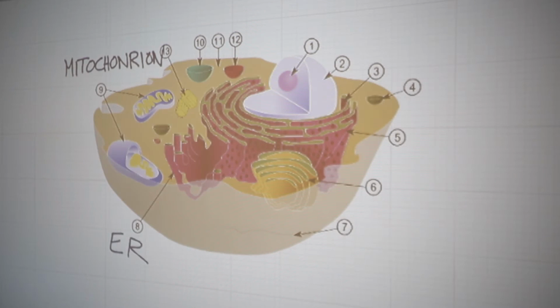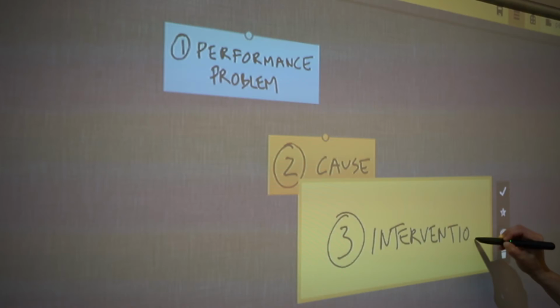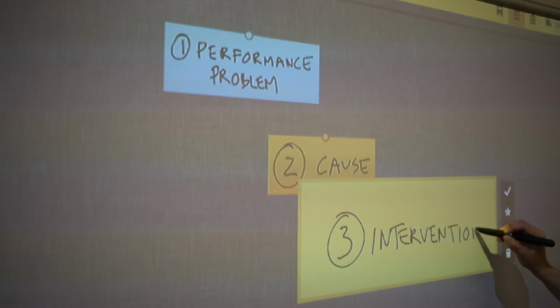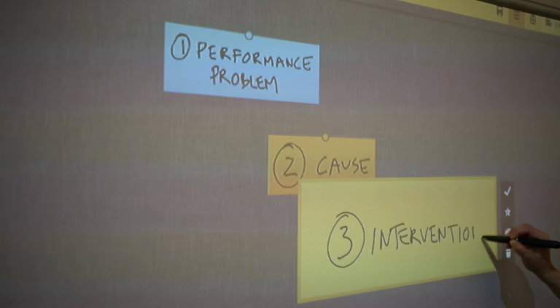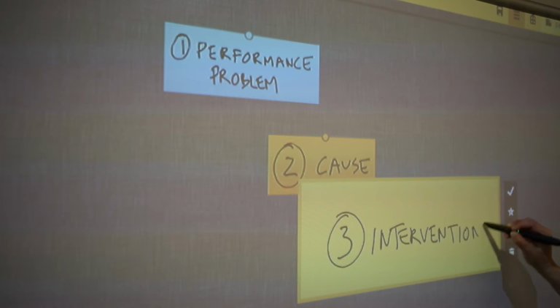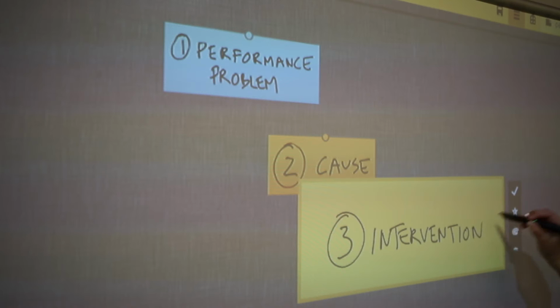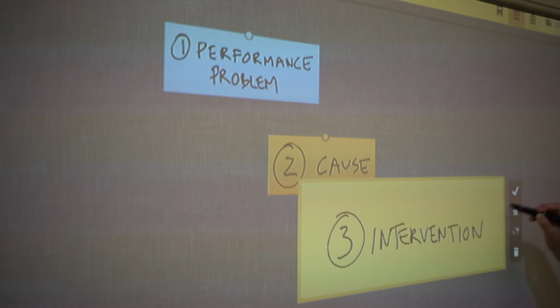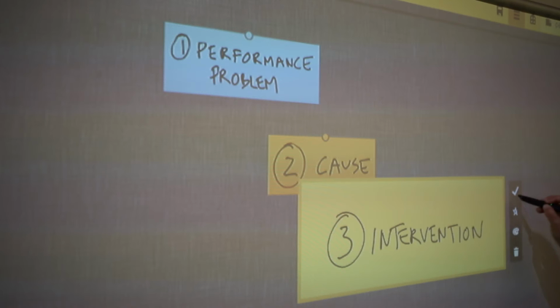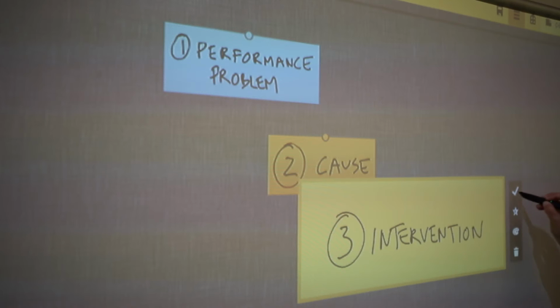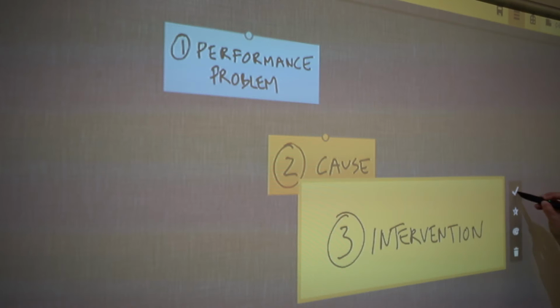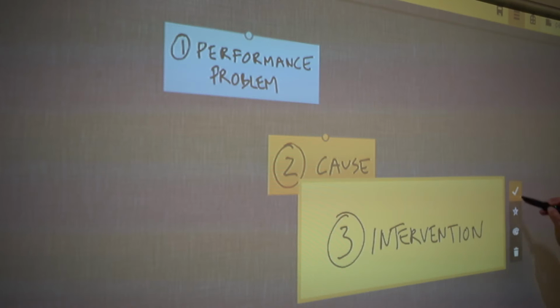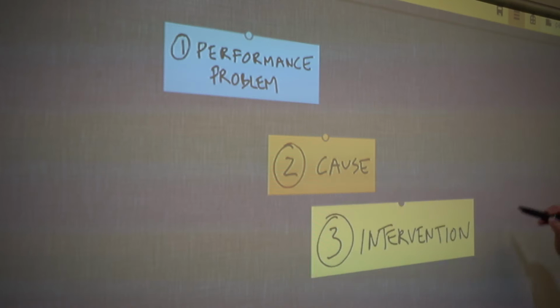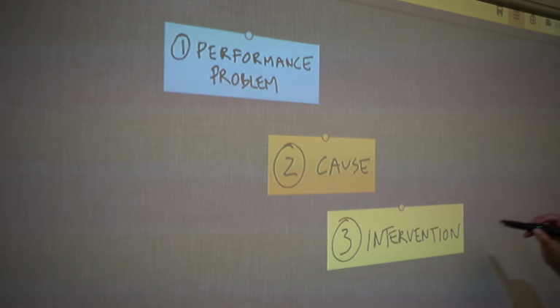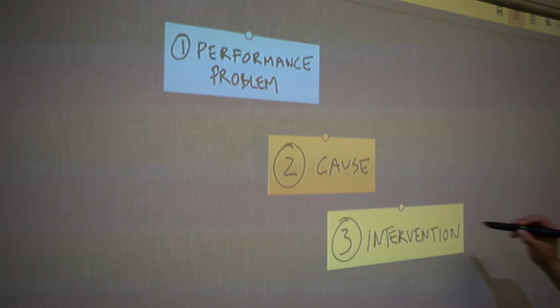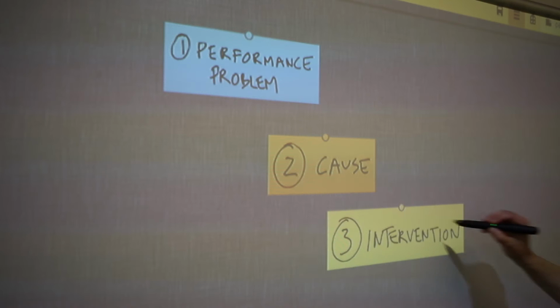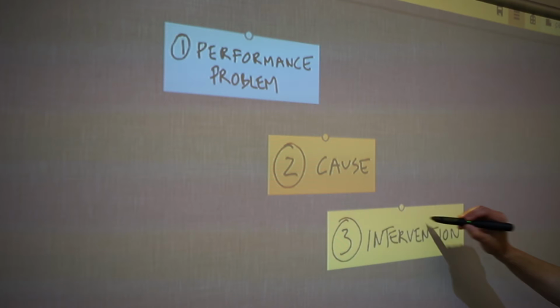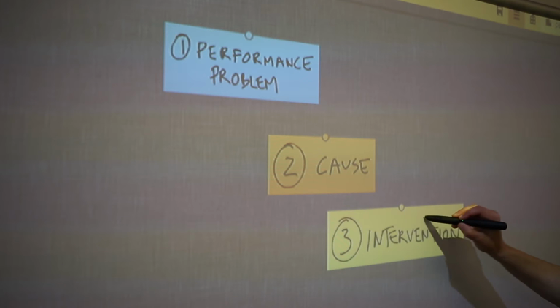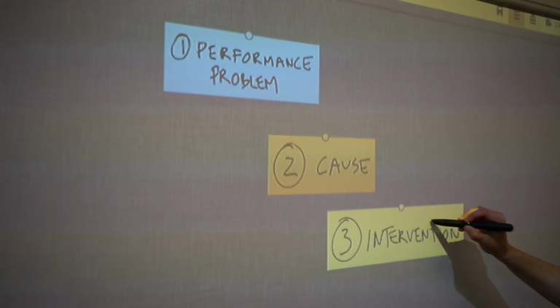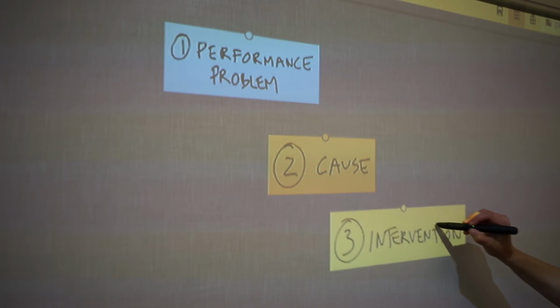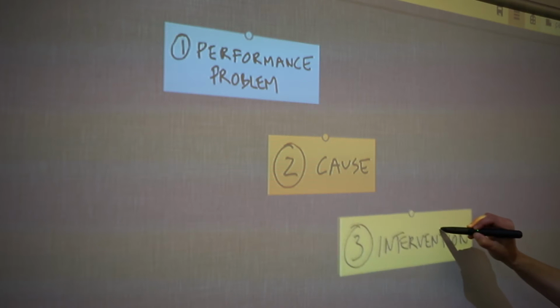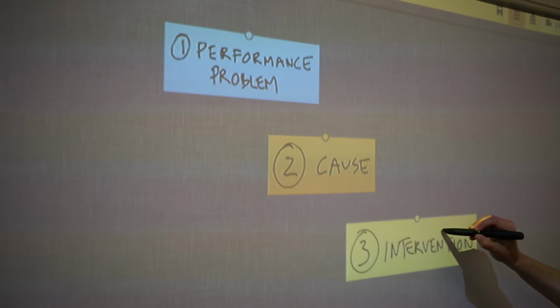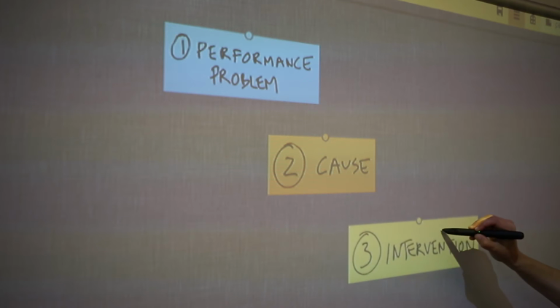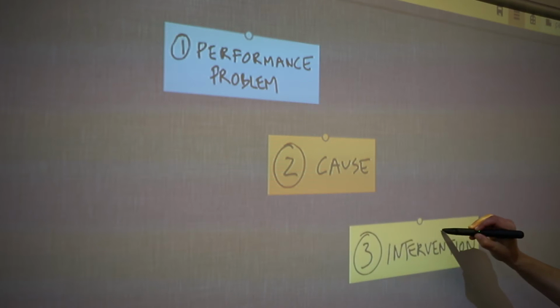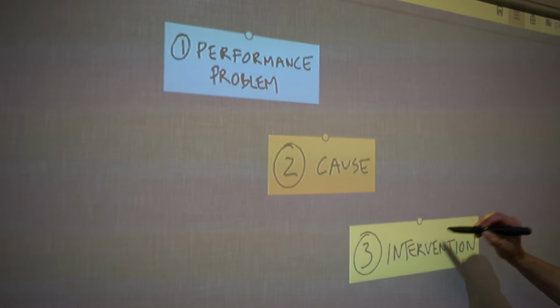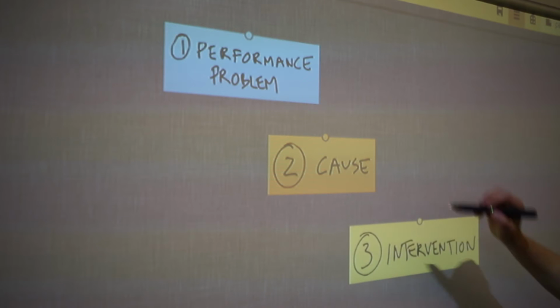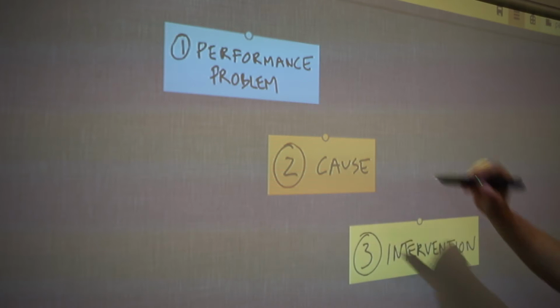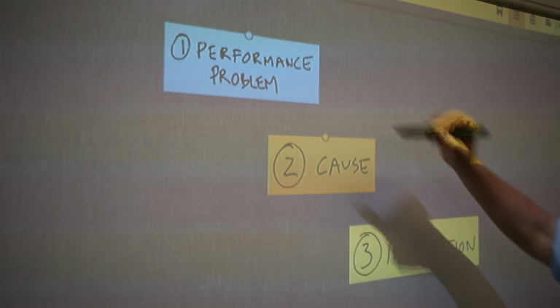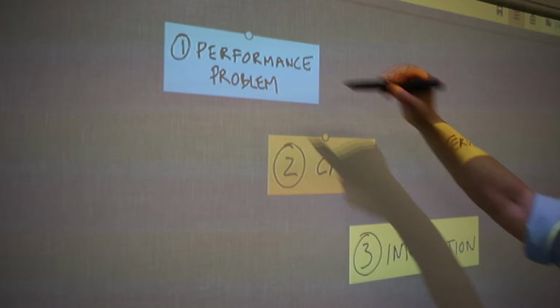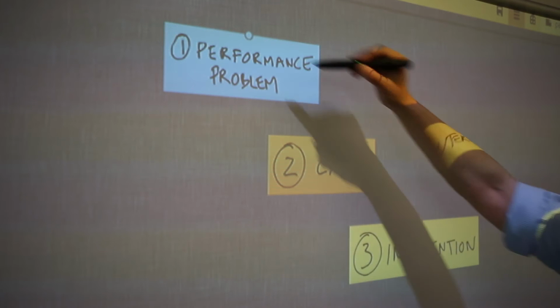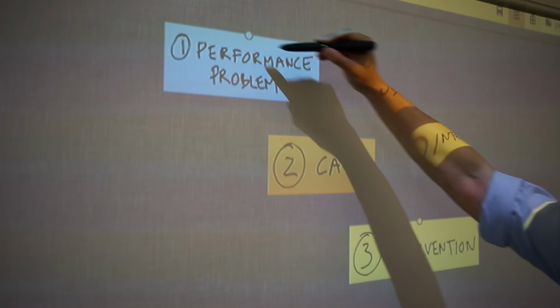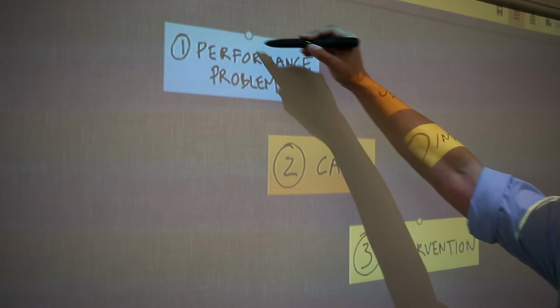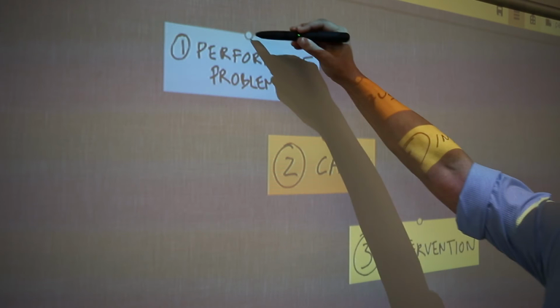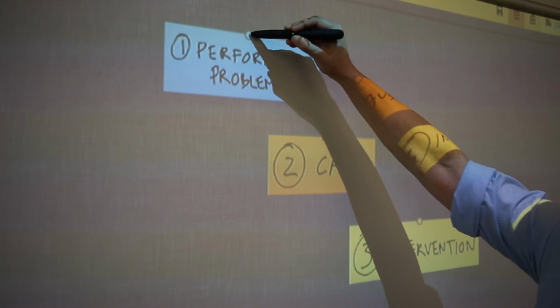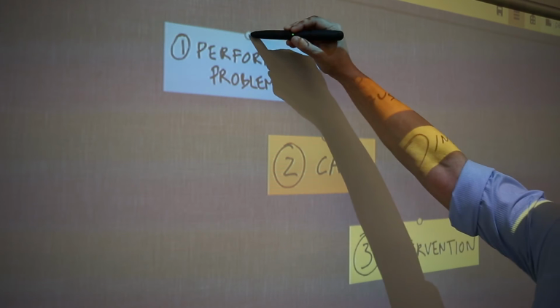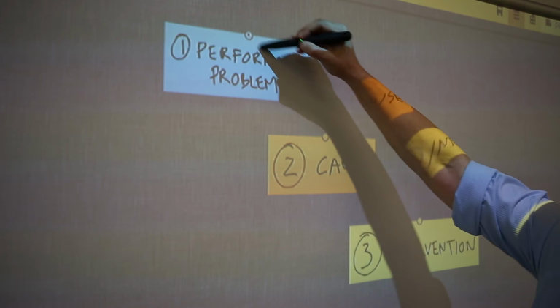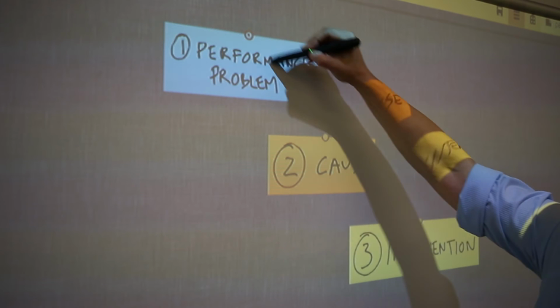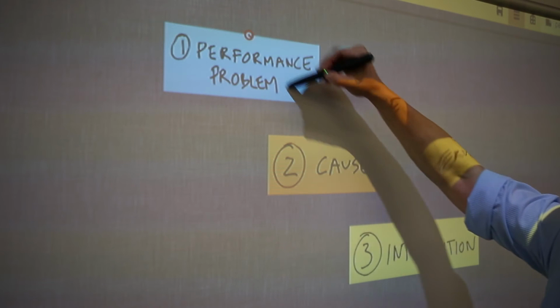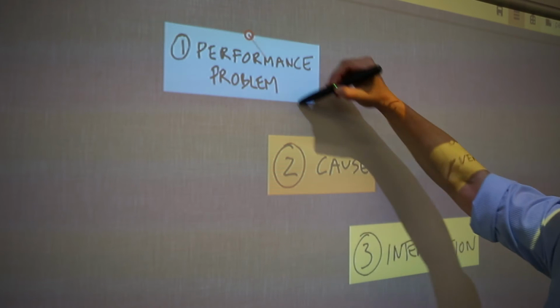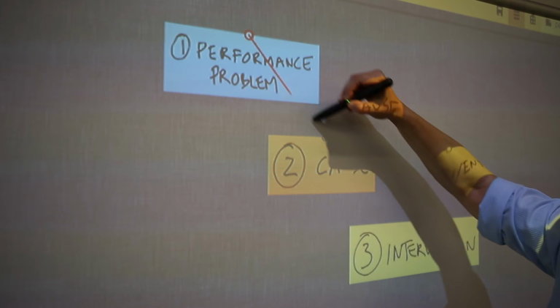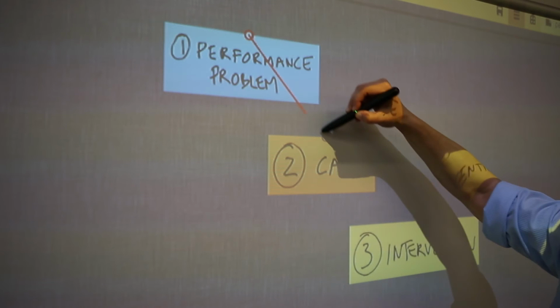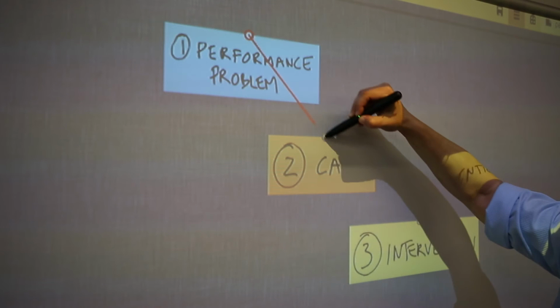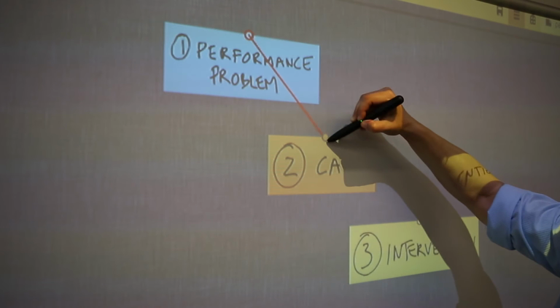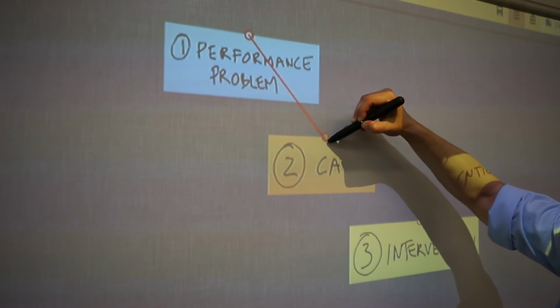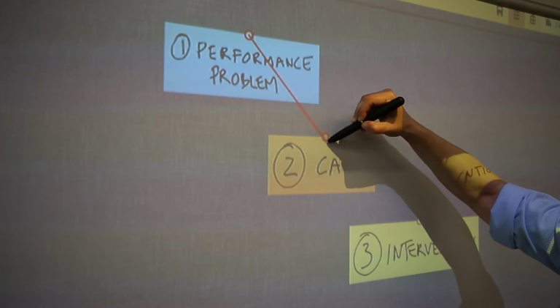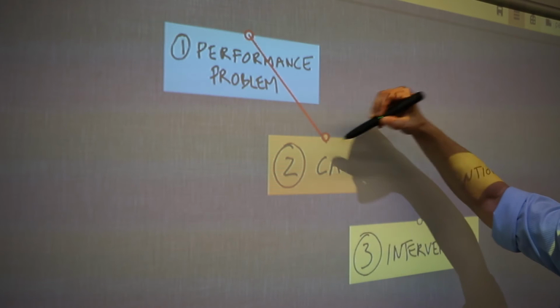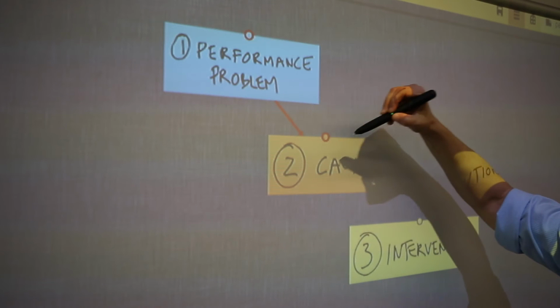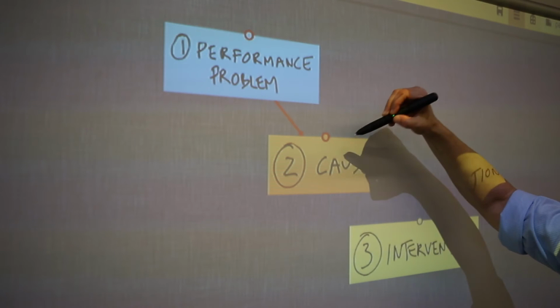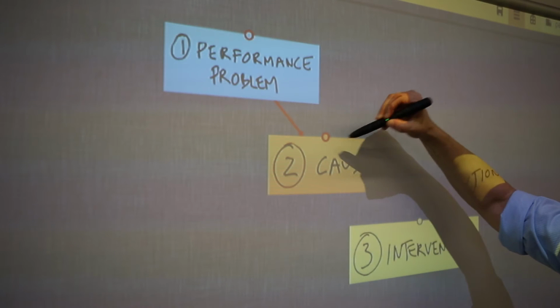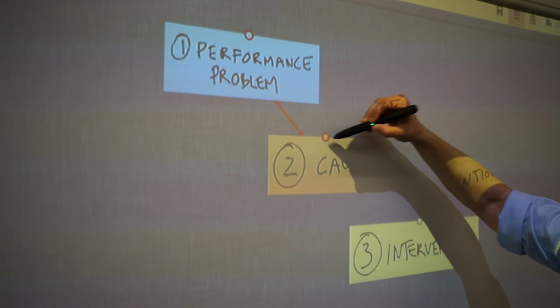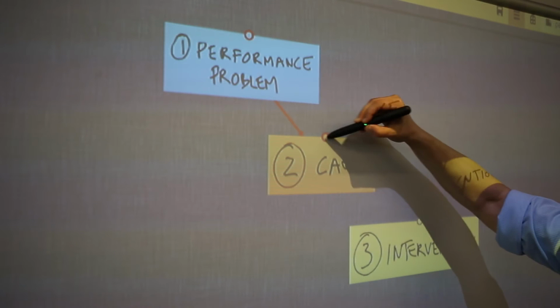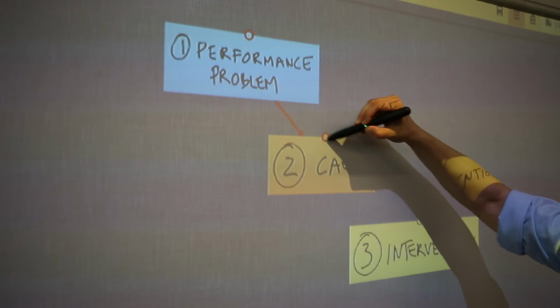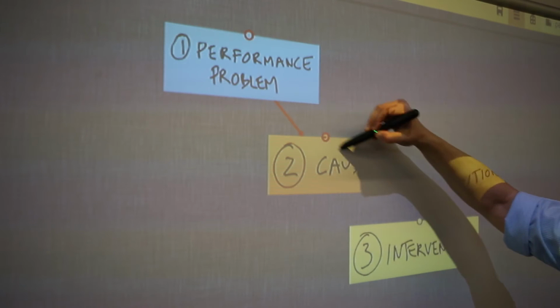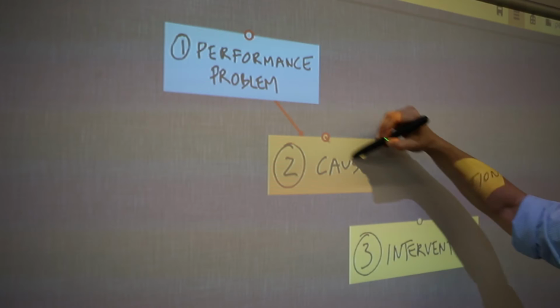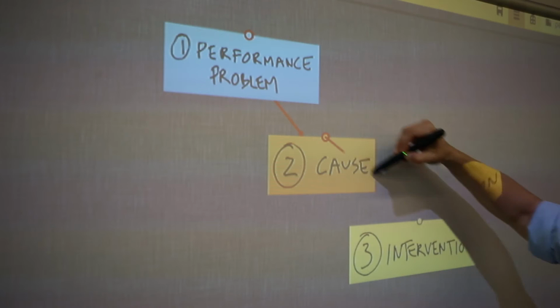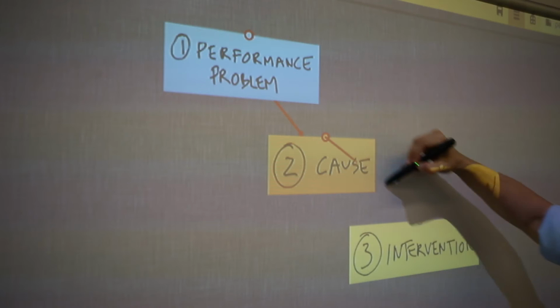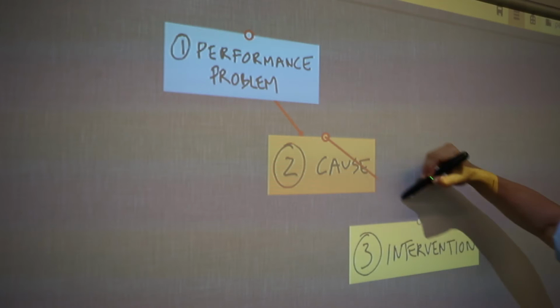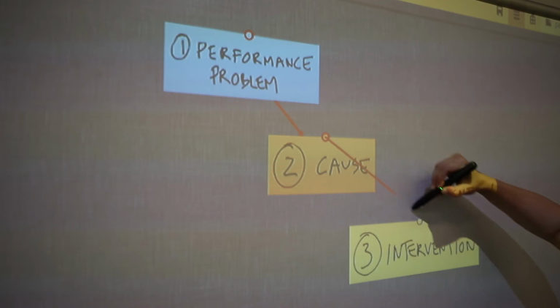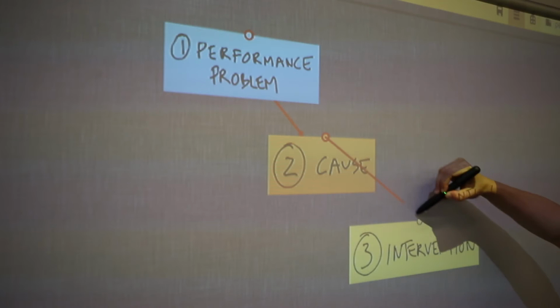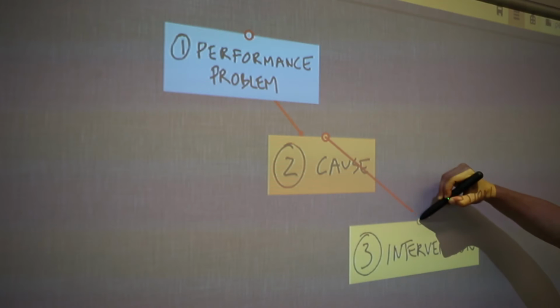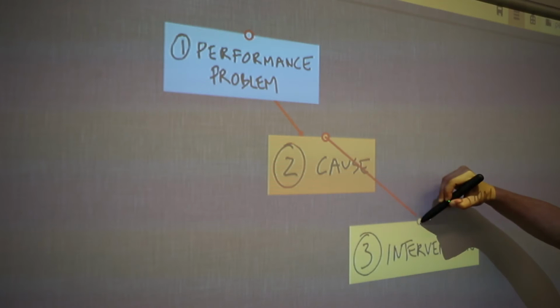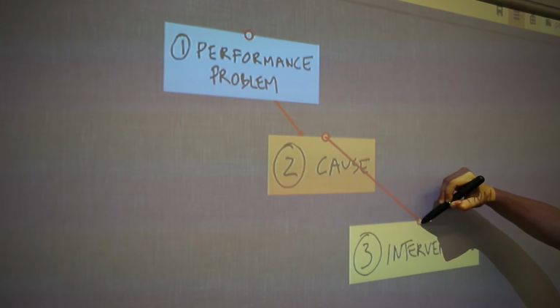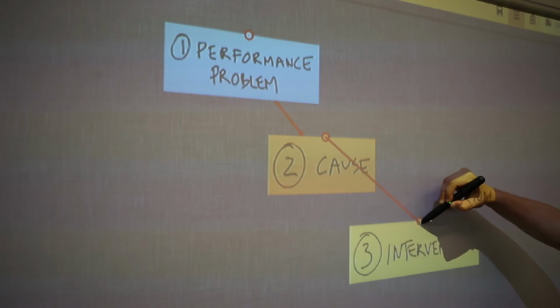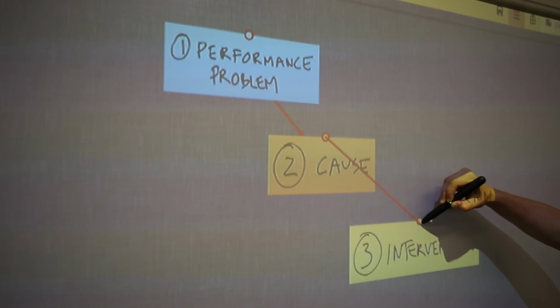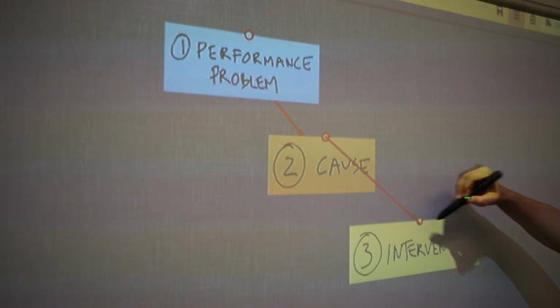Digital sticky notes and arrows let you map out, connect, and organize content to illustrate relationships.